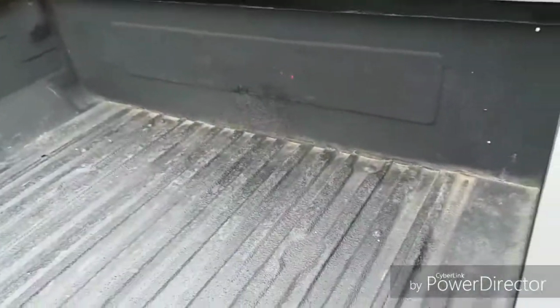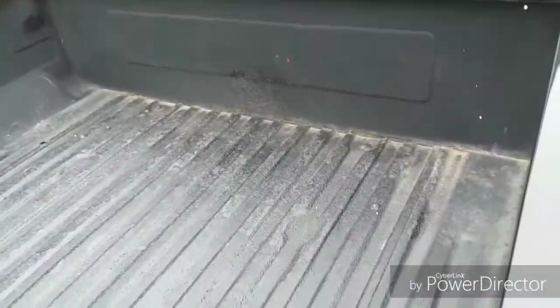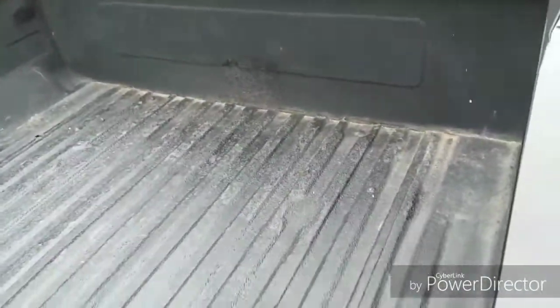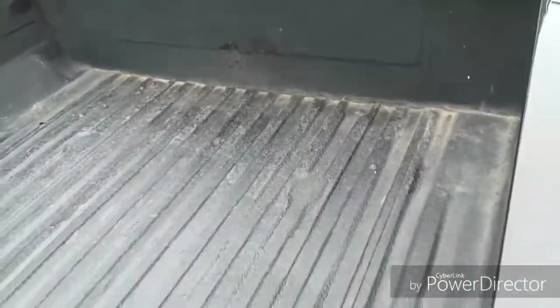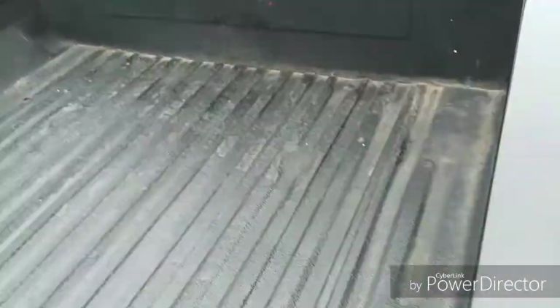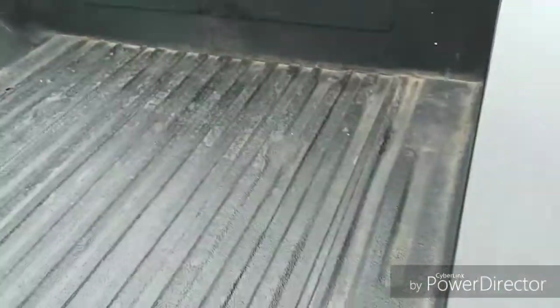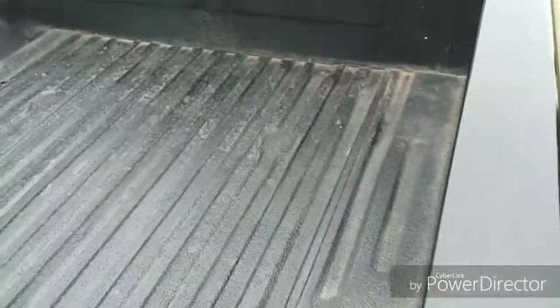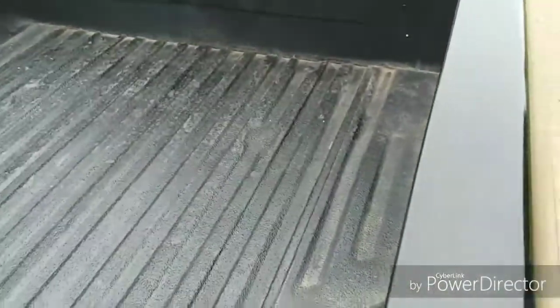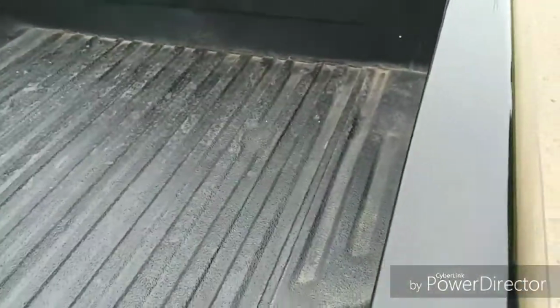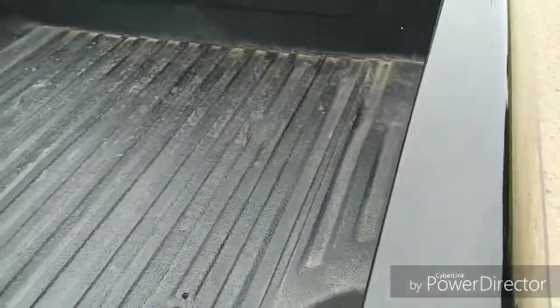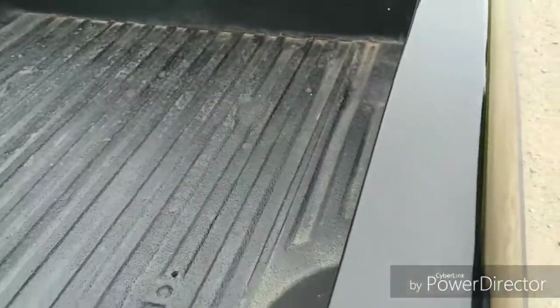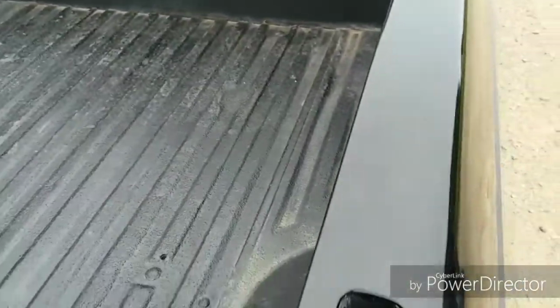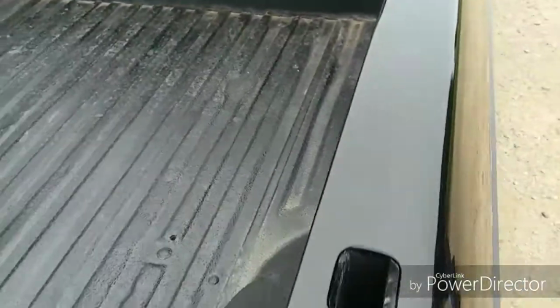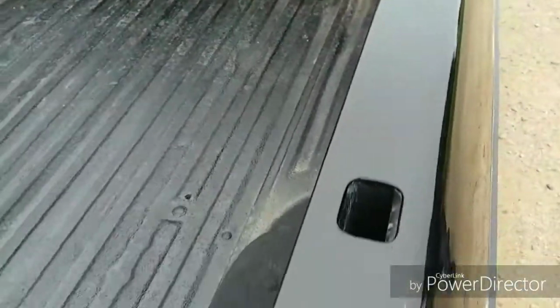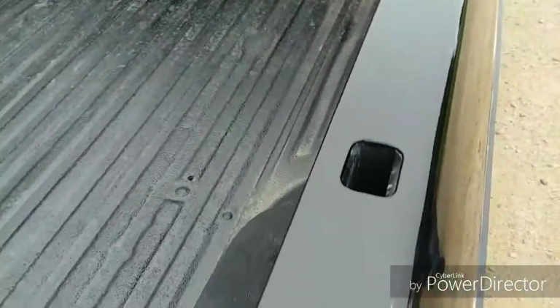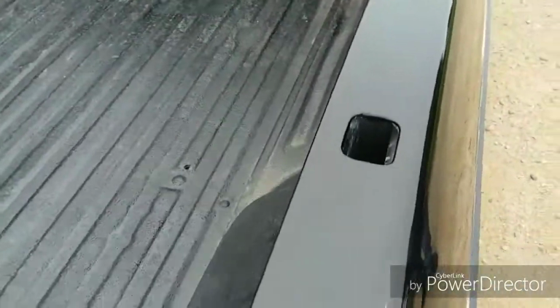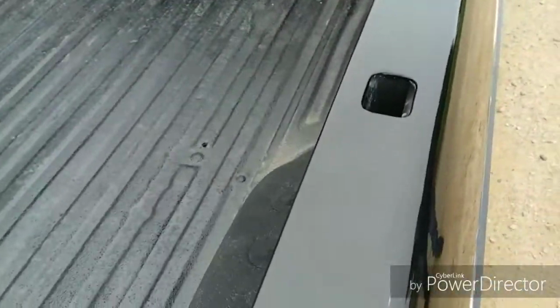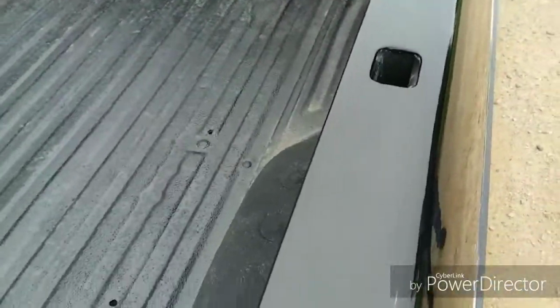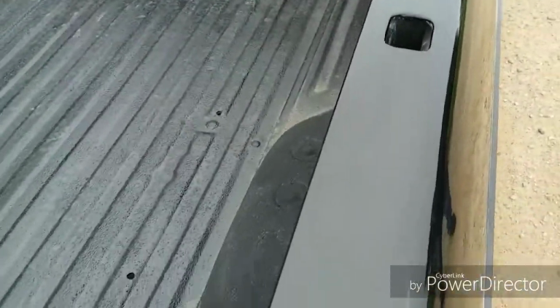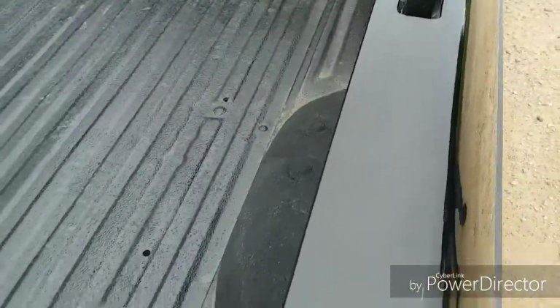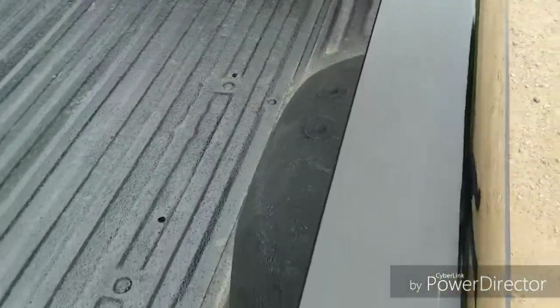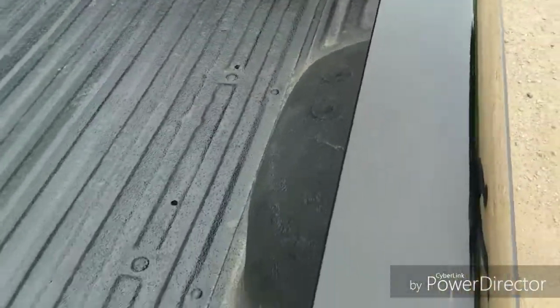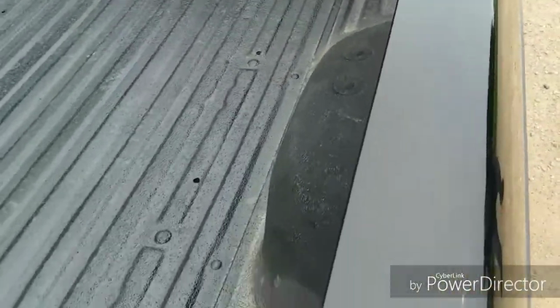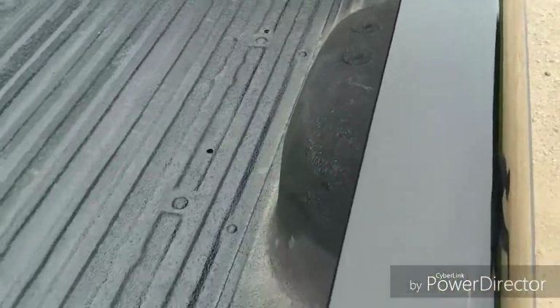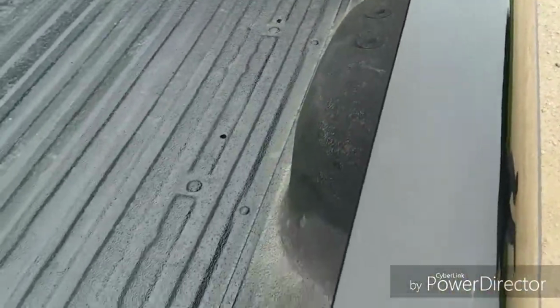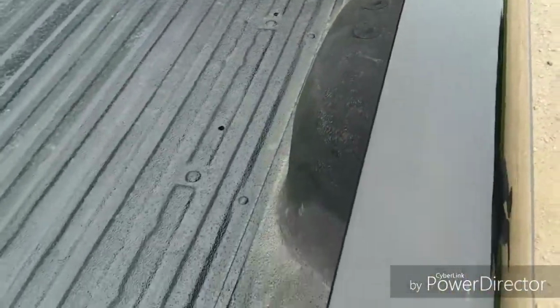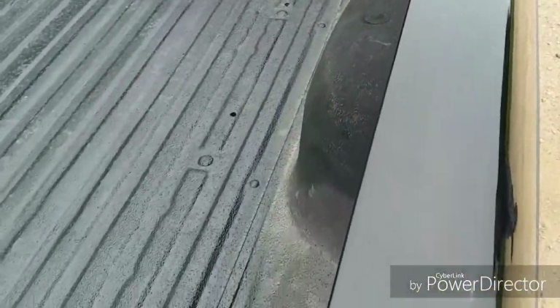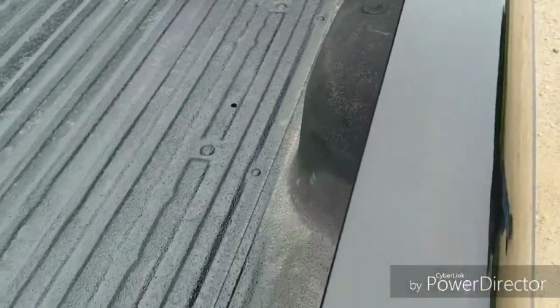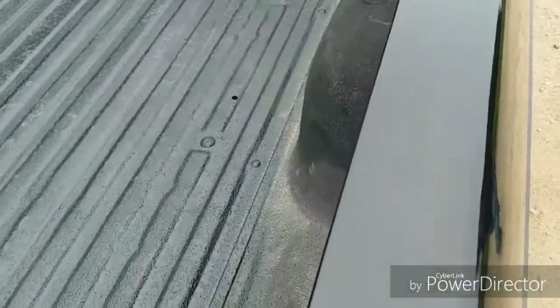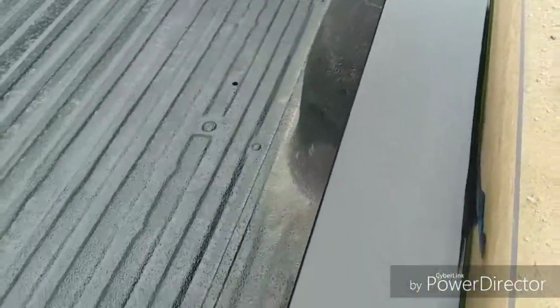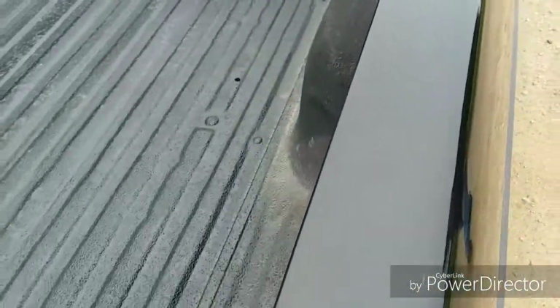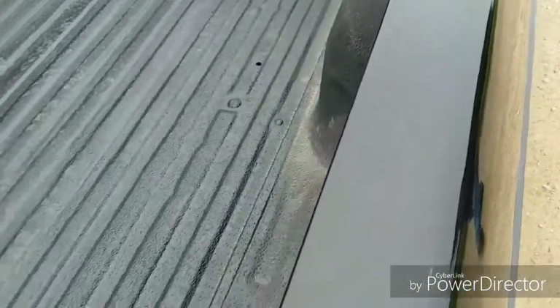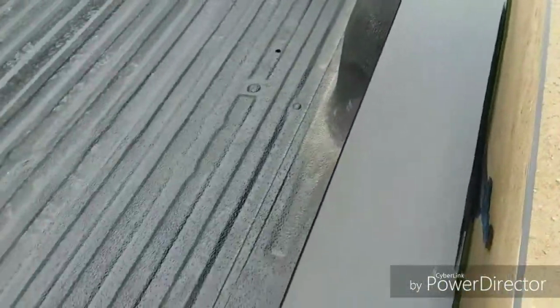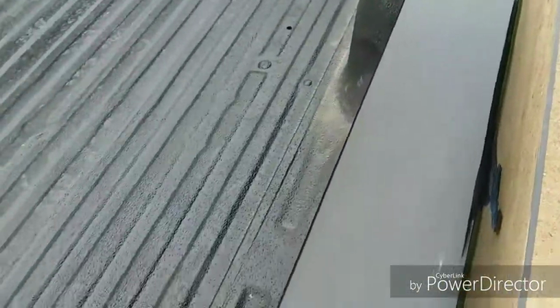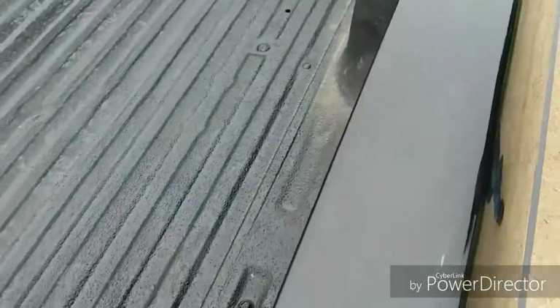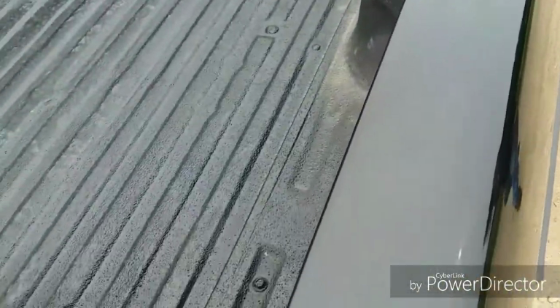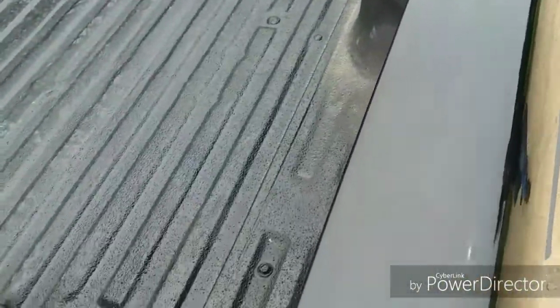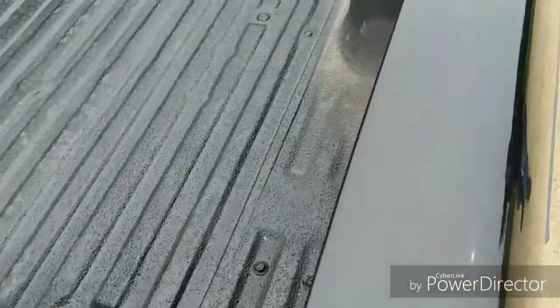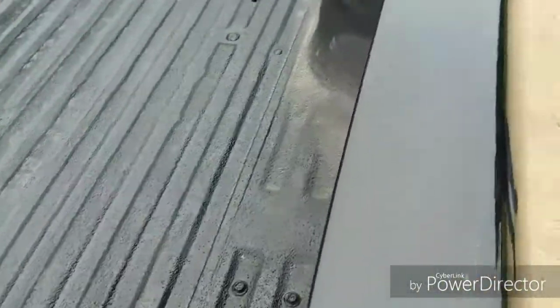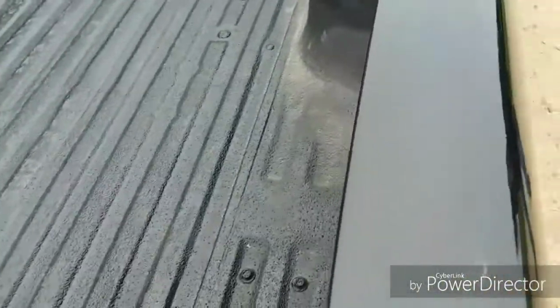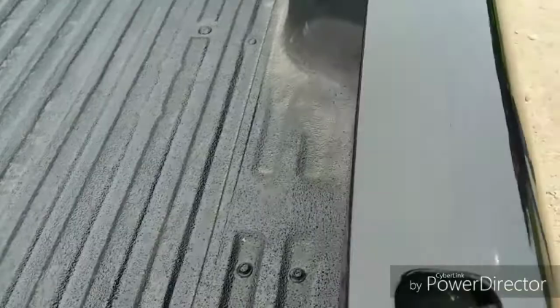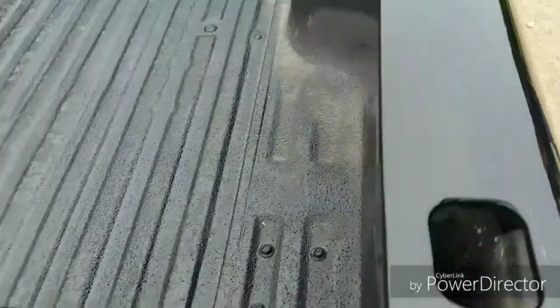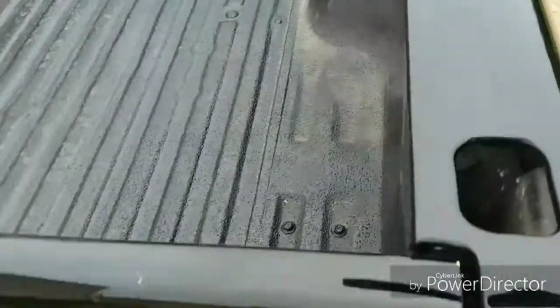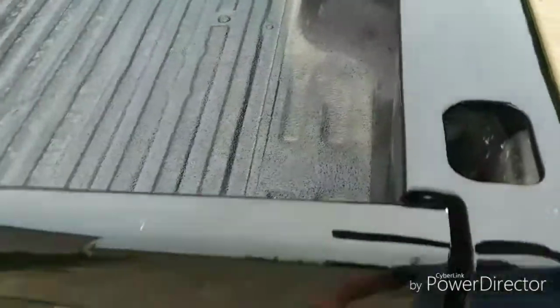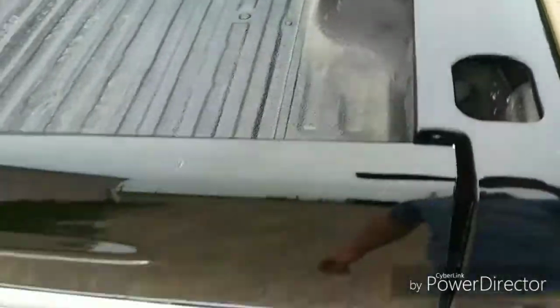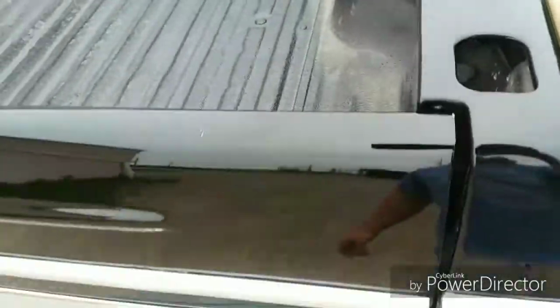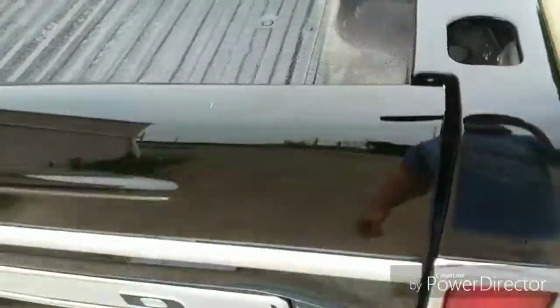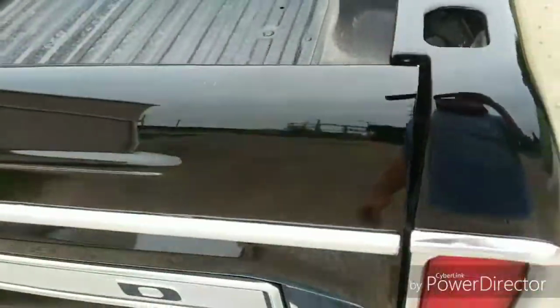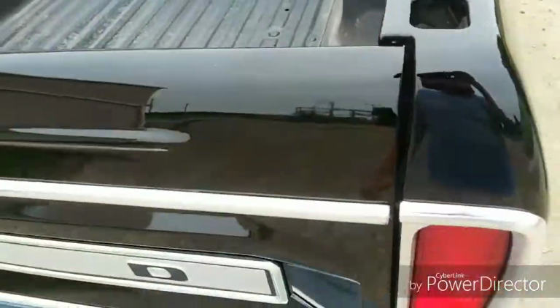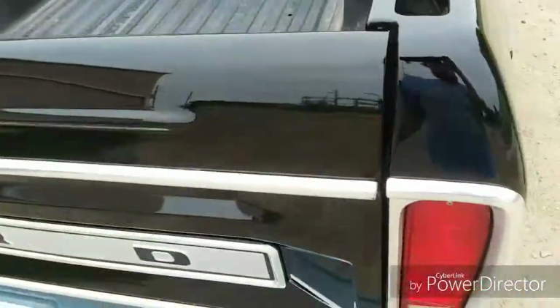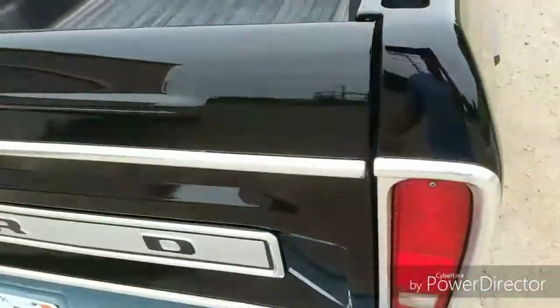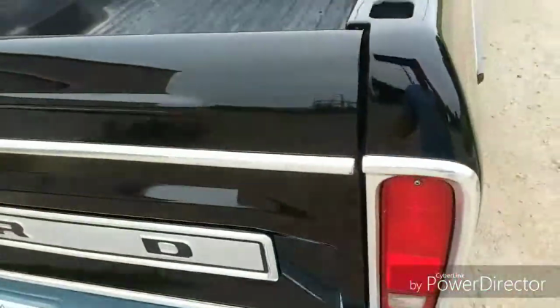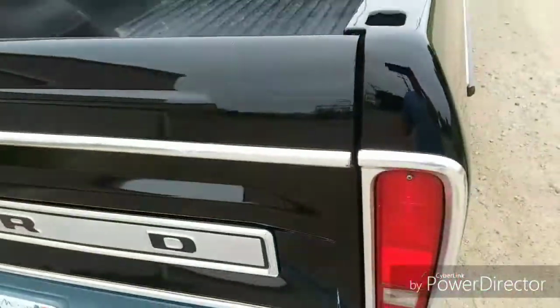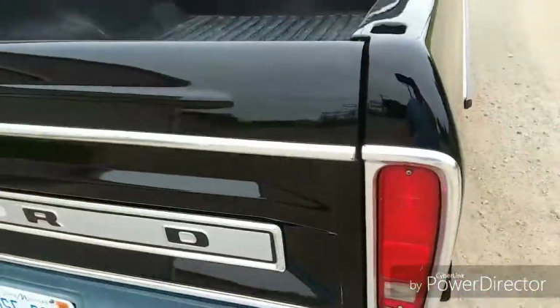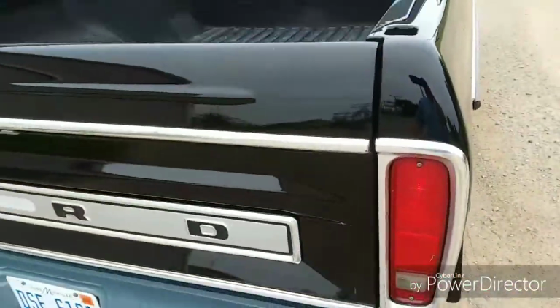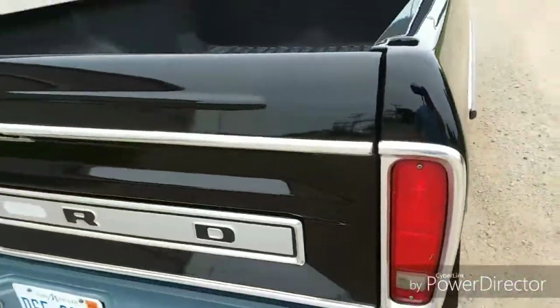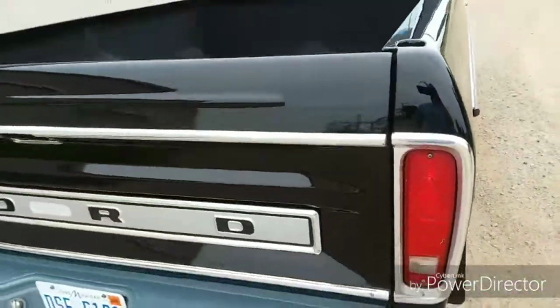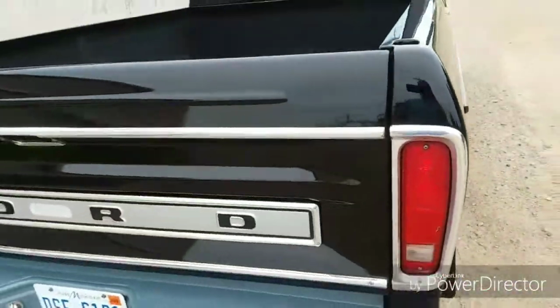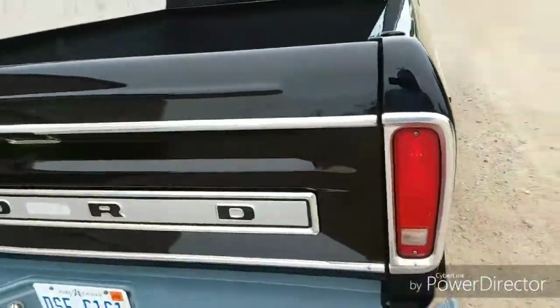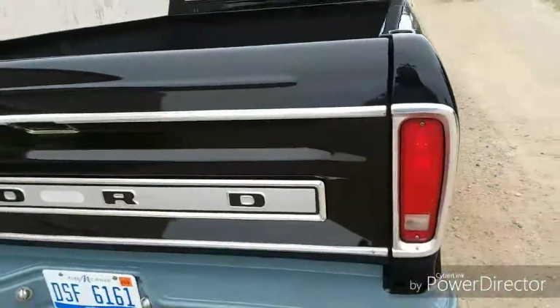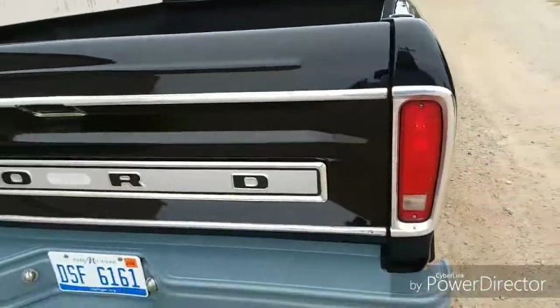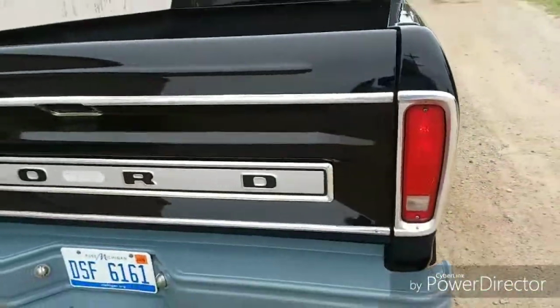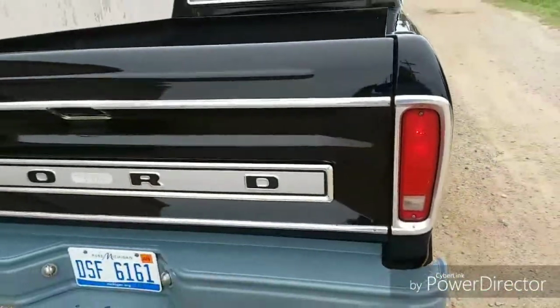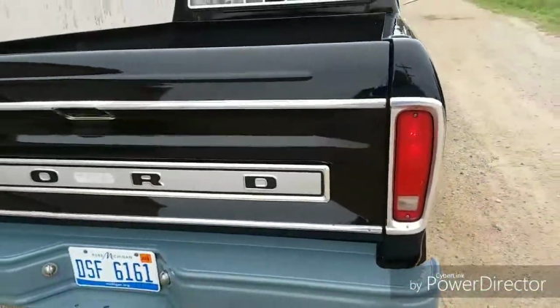Bed liner? When it was painted, a roll-on bed liner was put on it at that time.